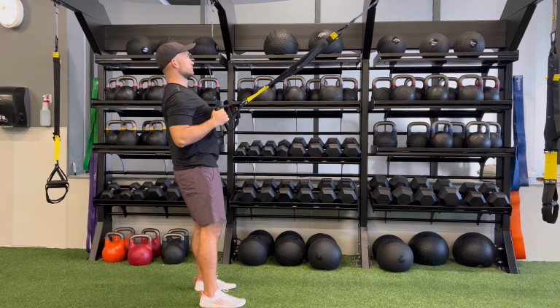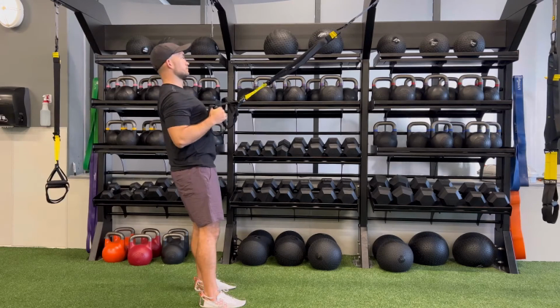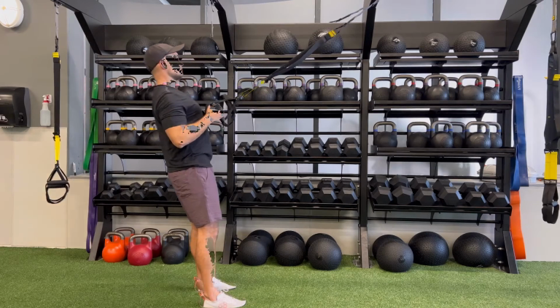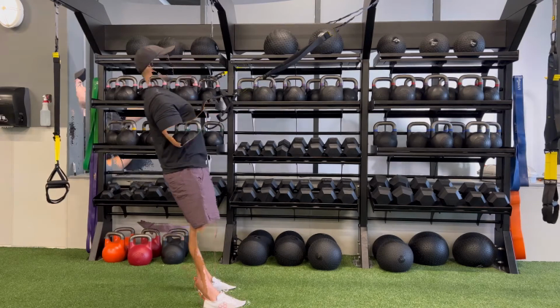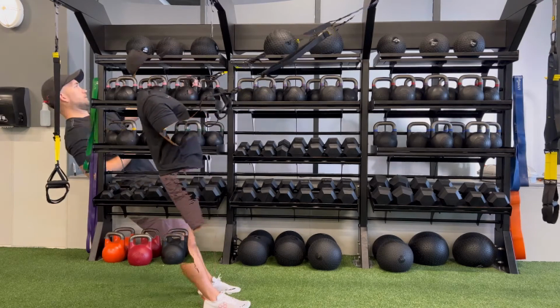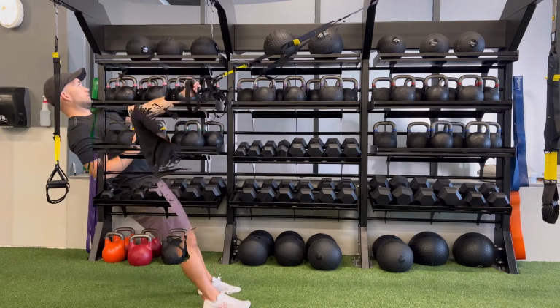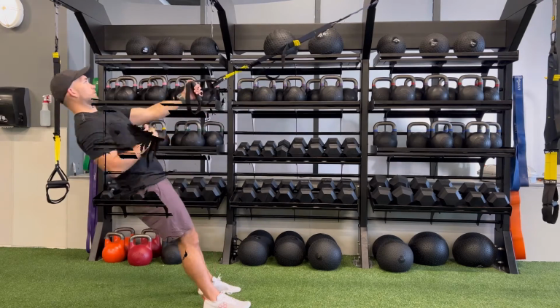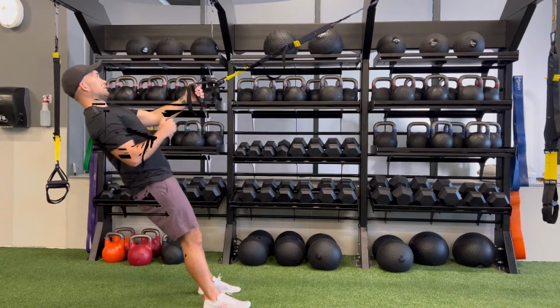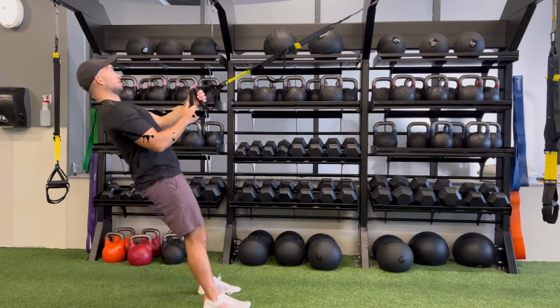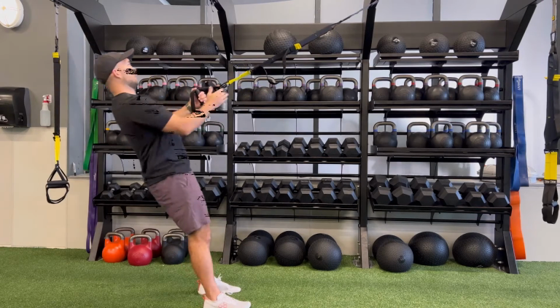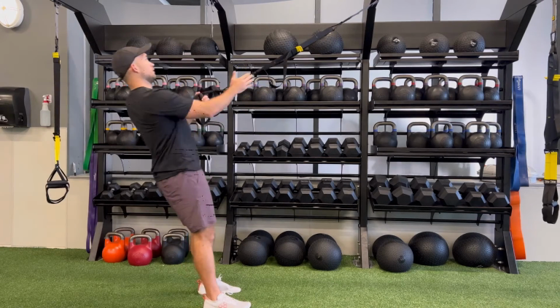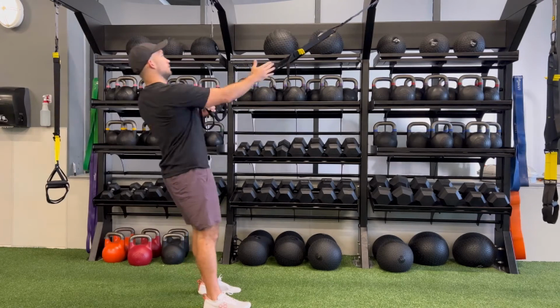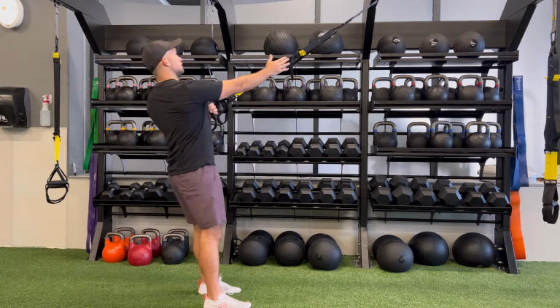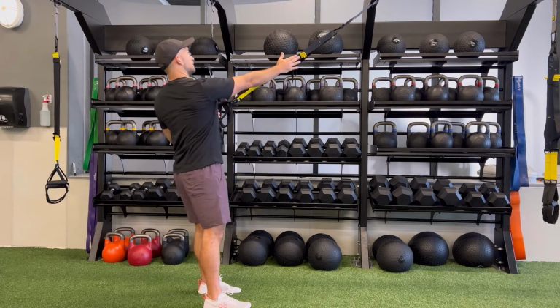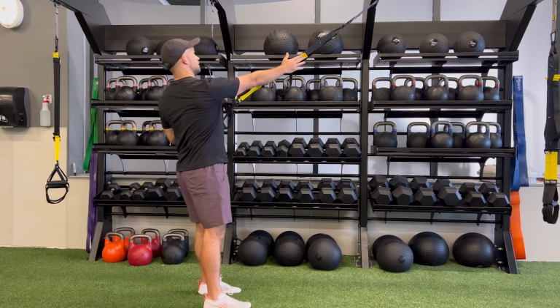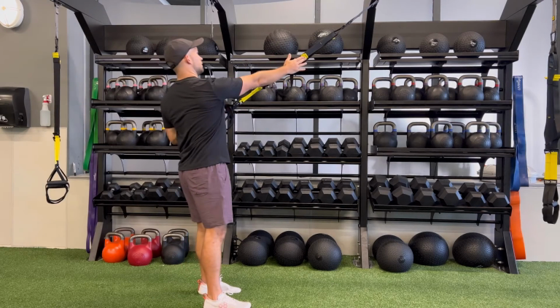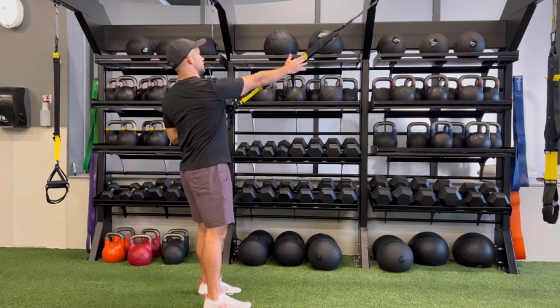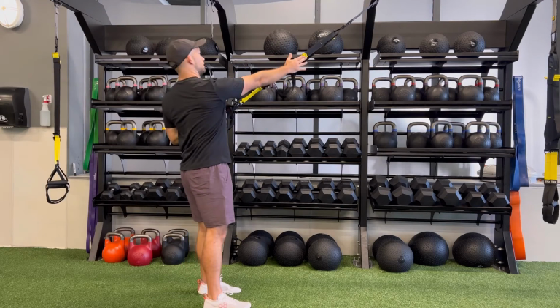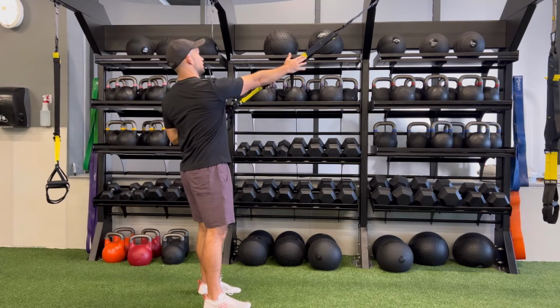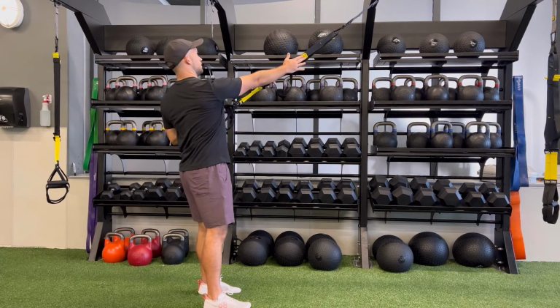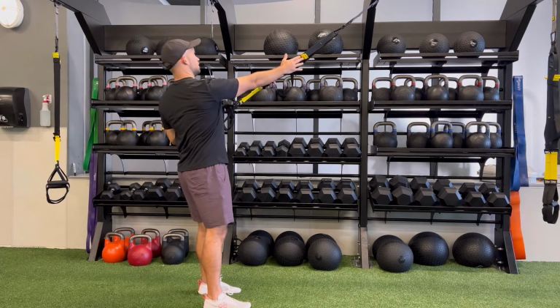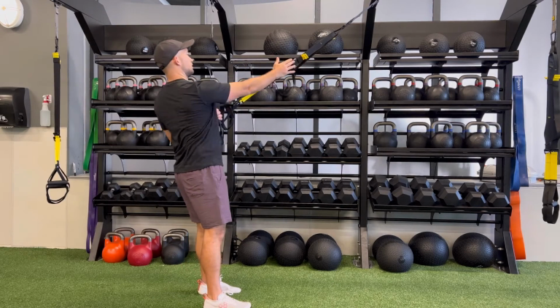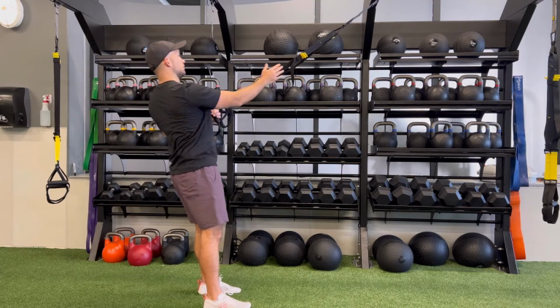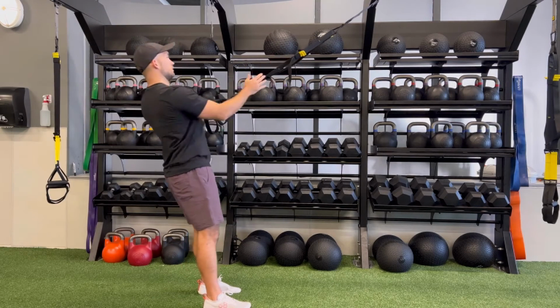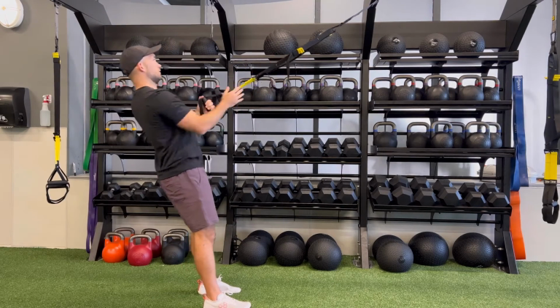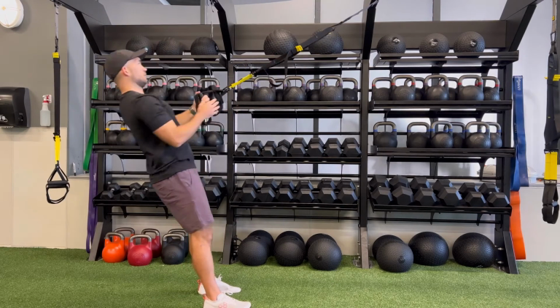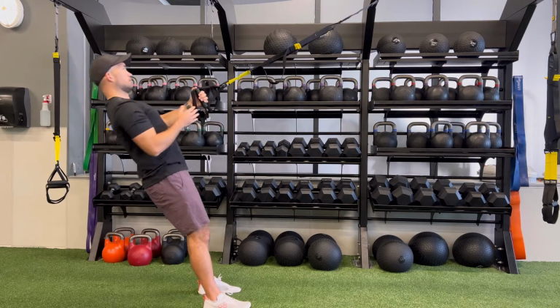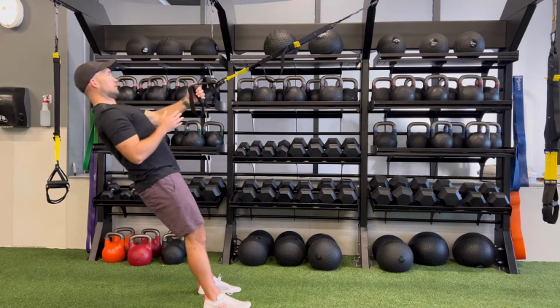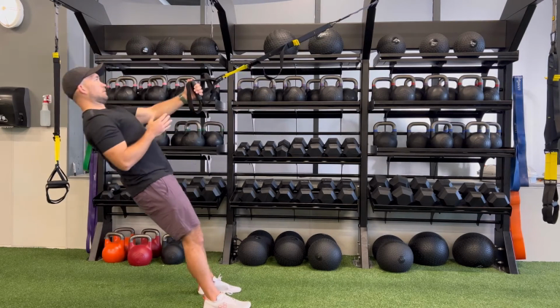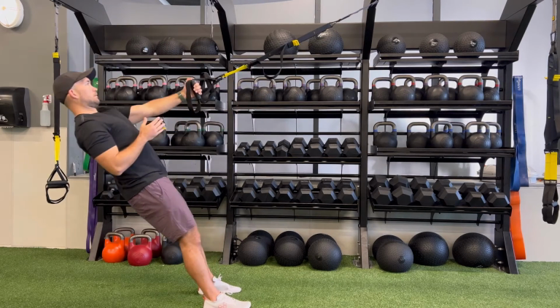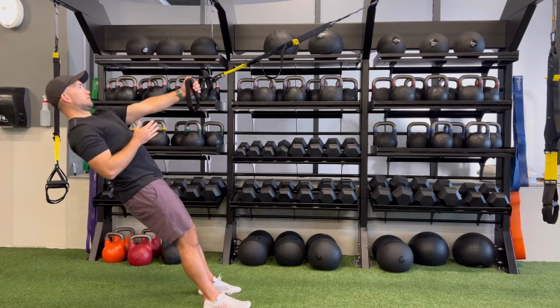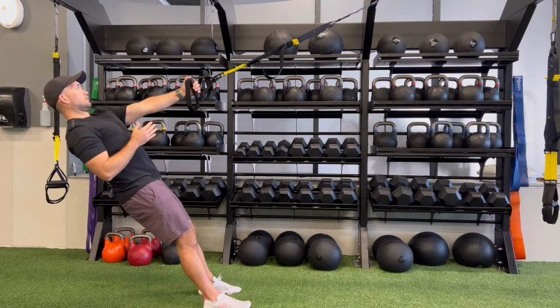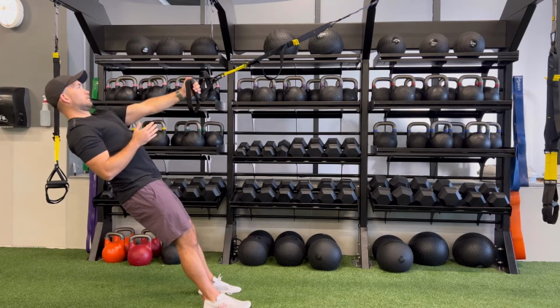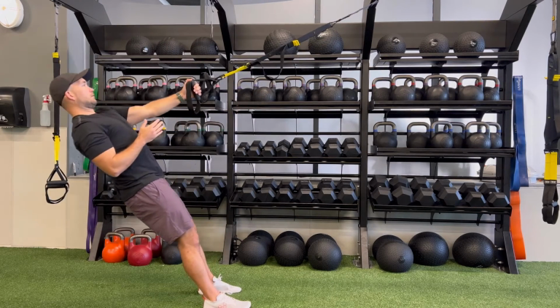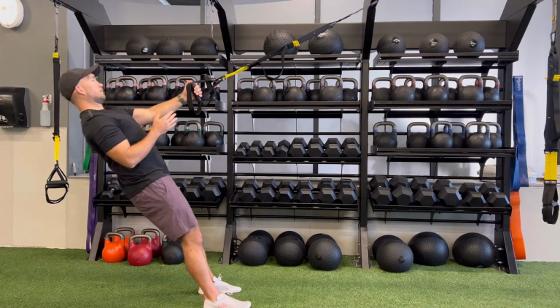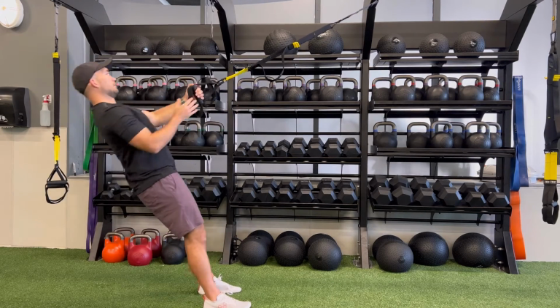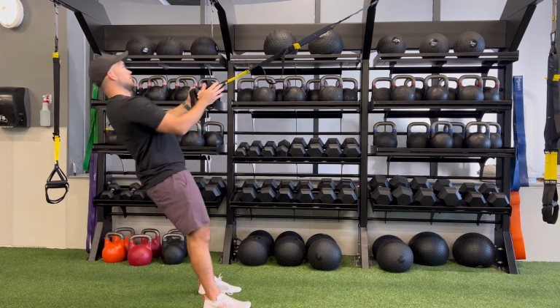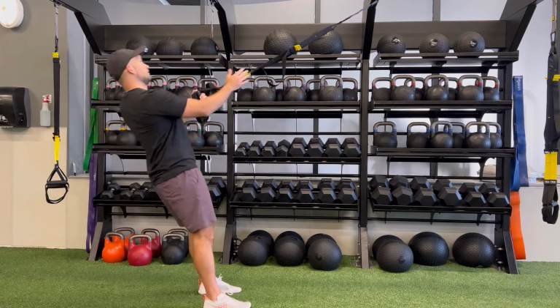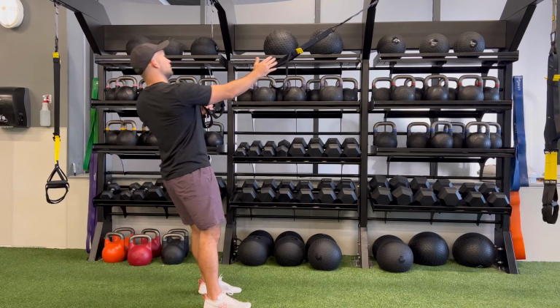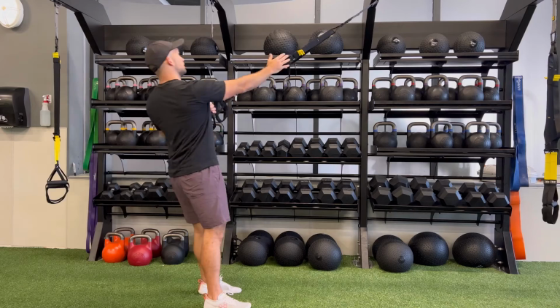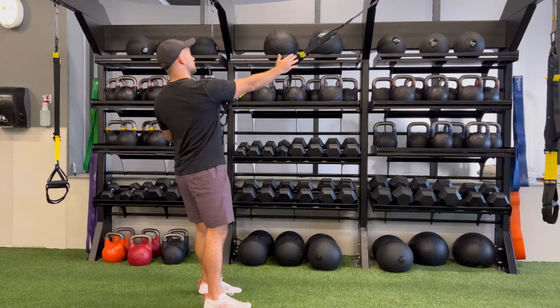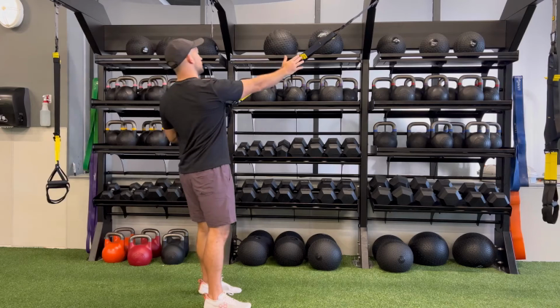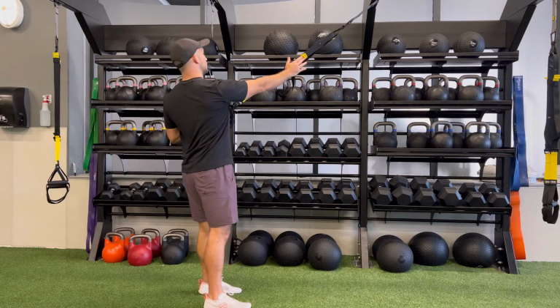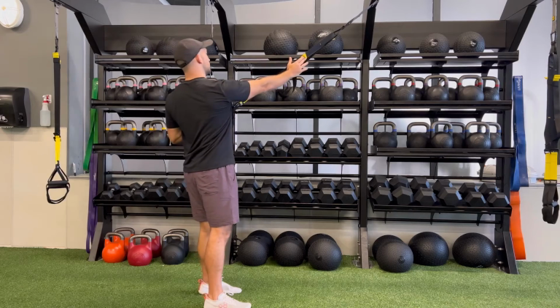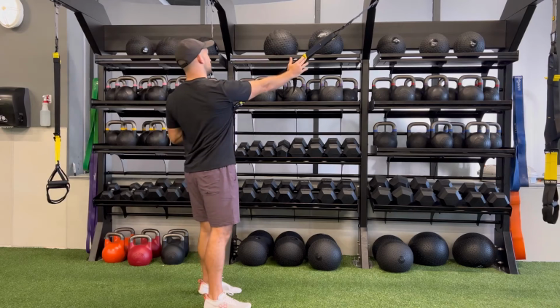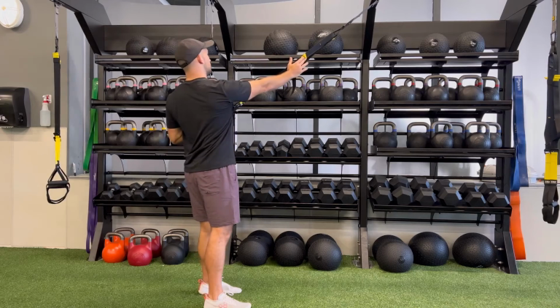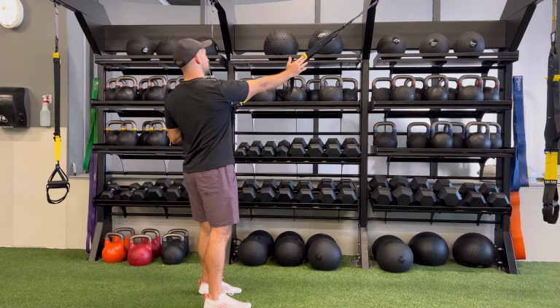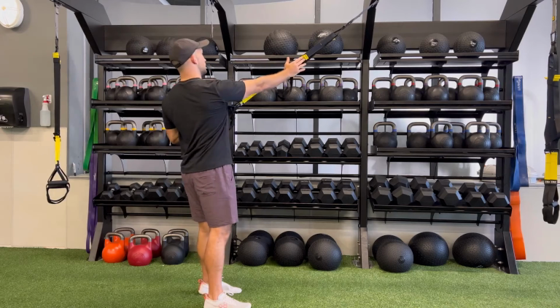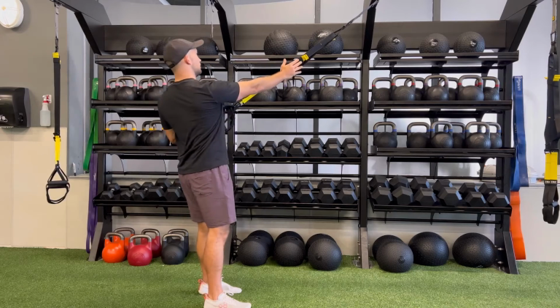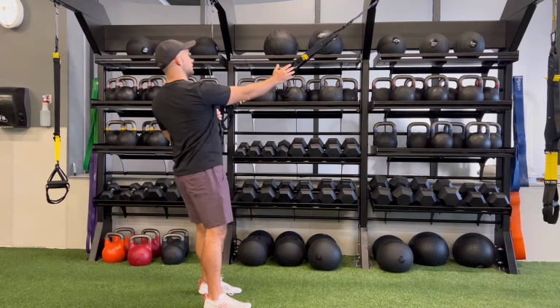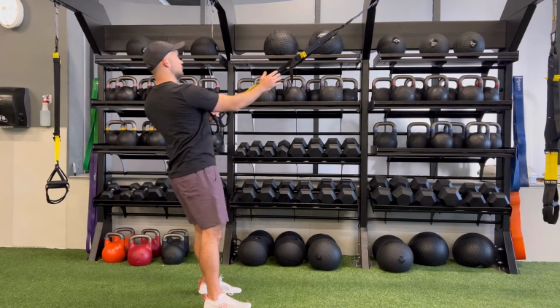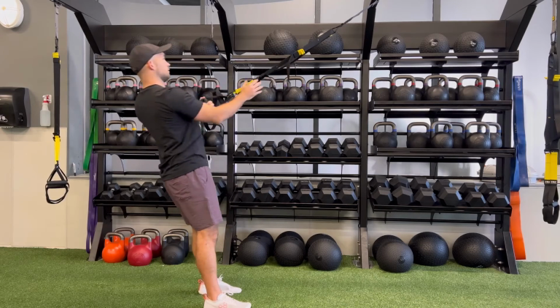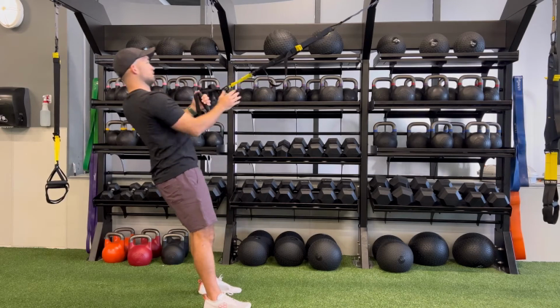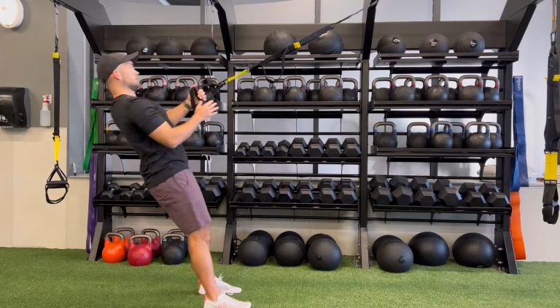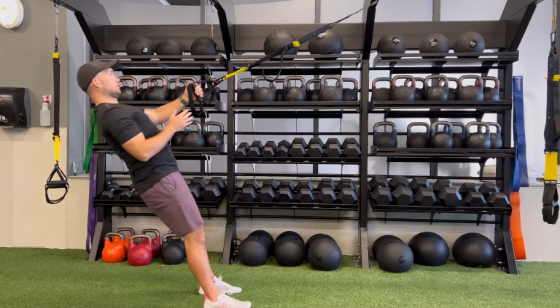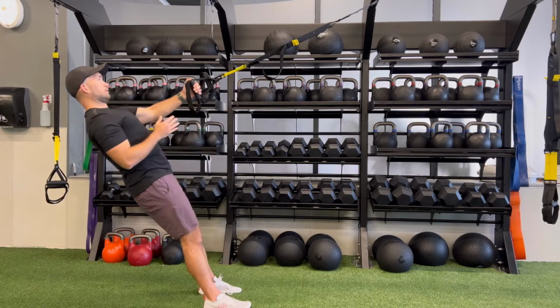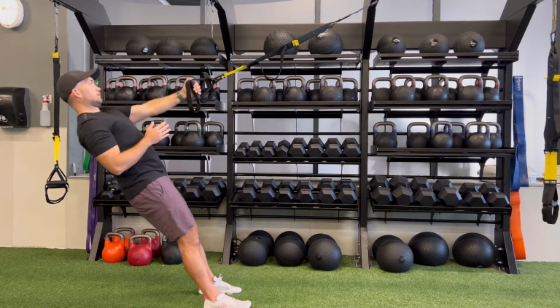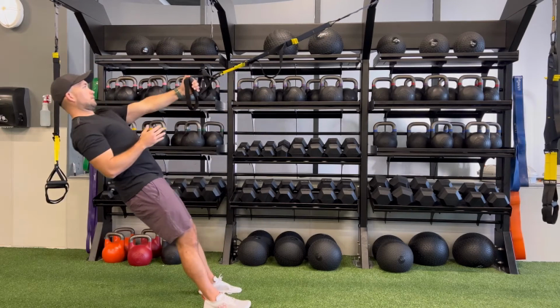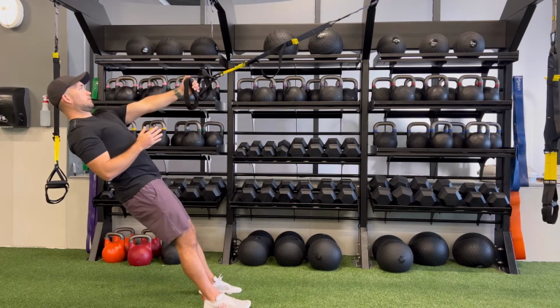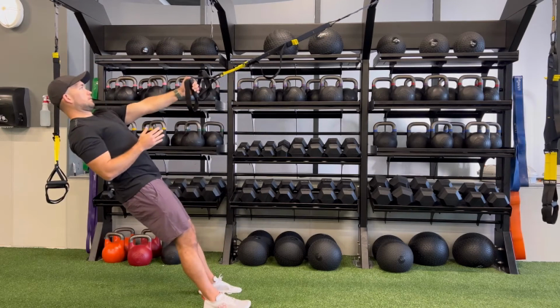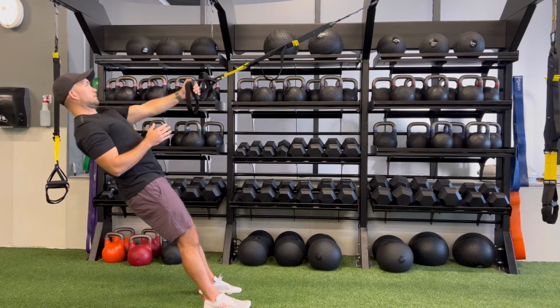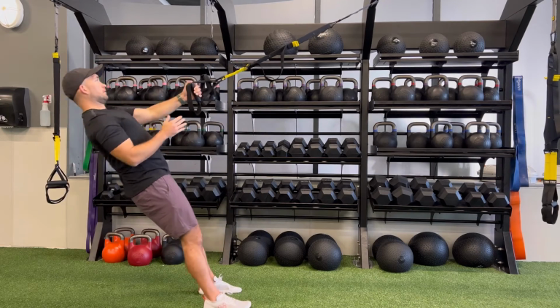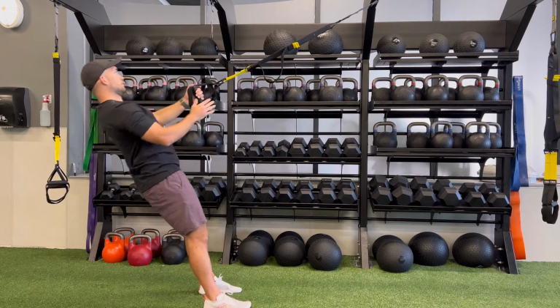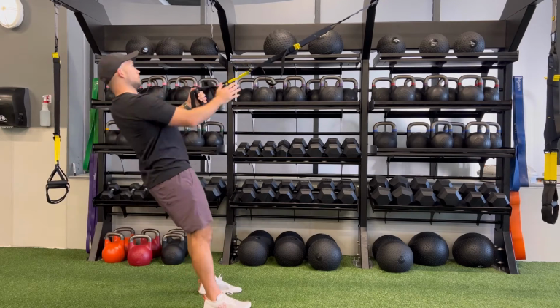If you want to set a target for your clients, you can have them reach towards the yellow strap on the outside of the TRX.